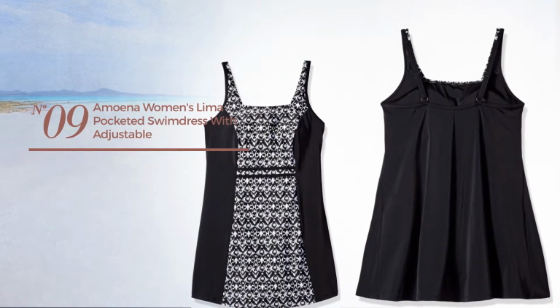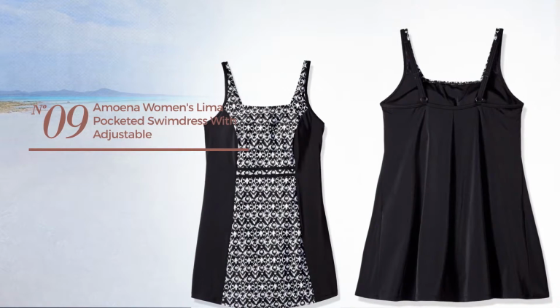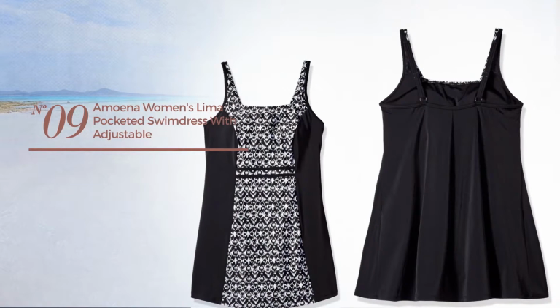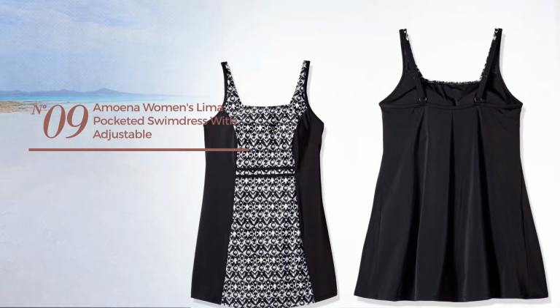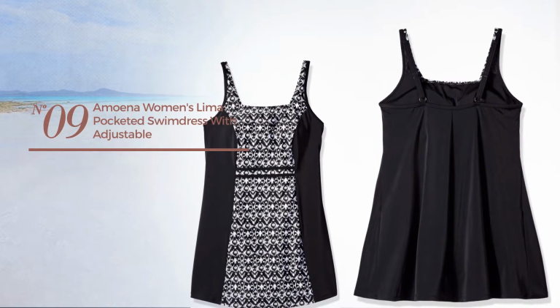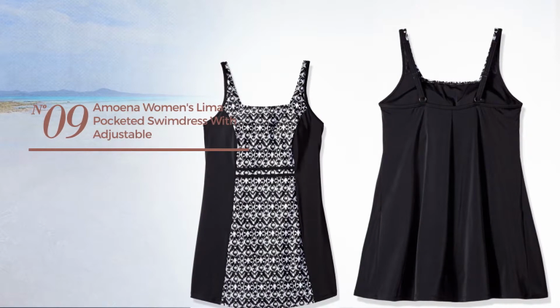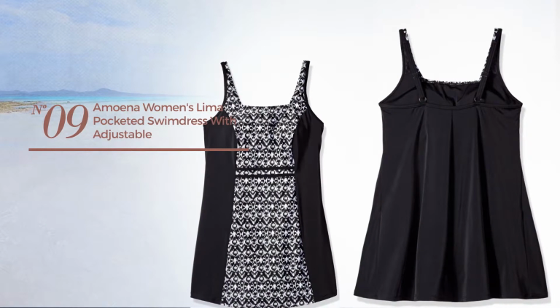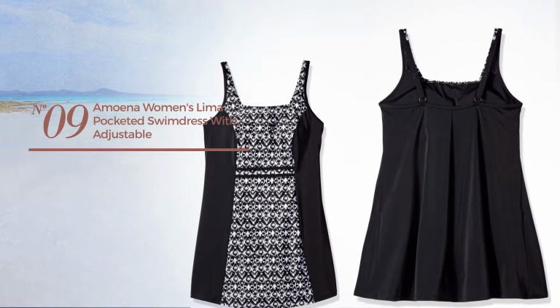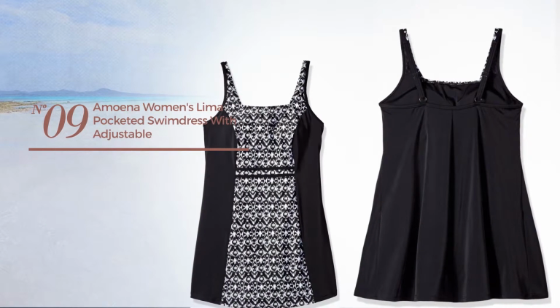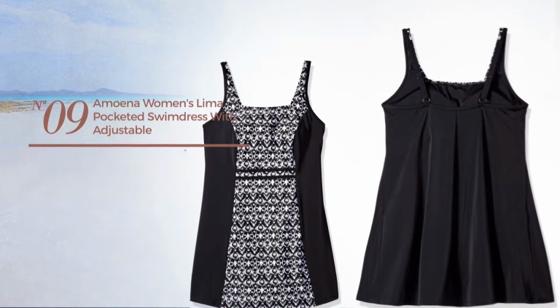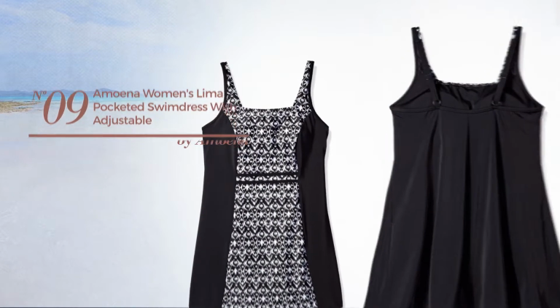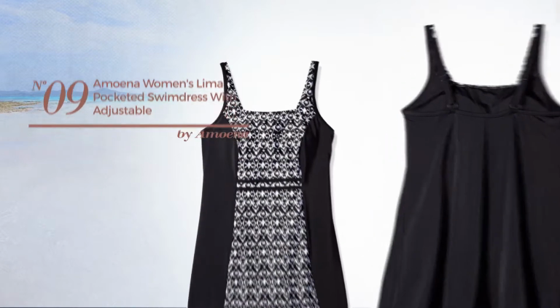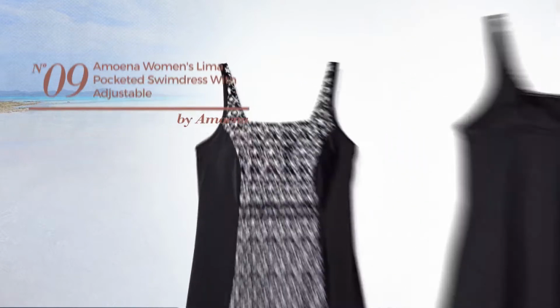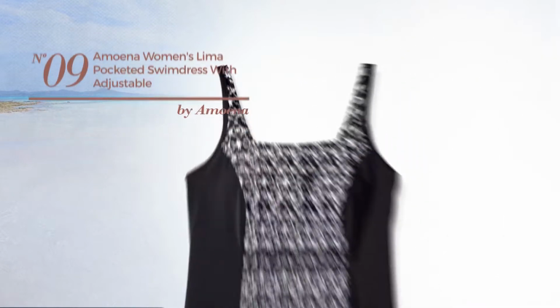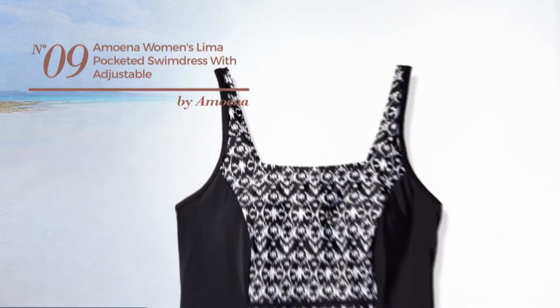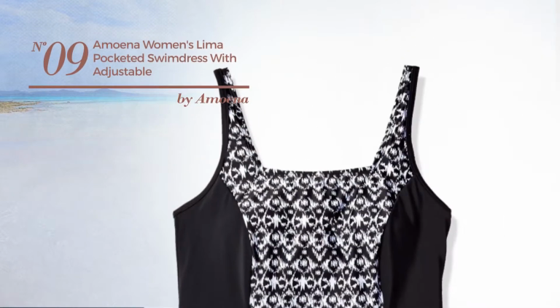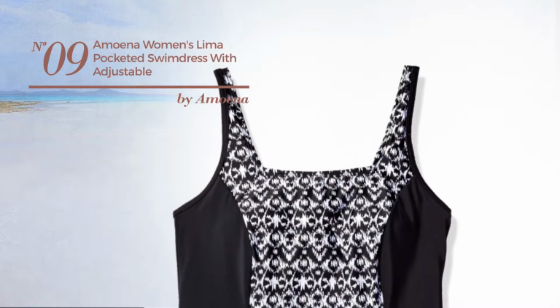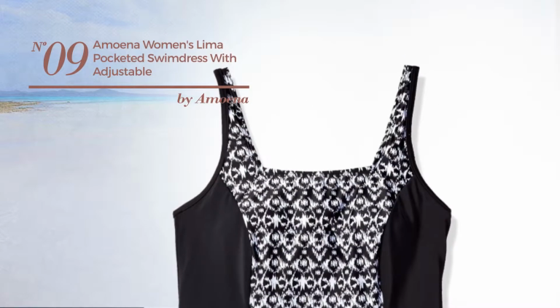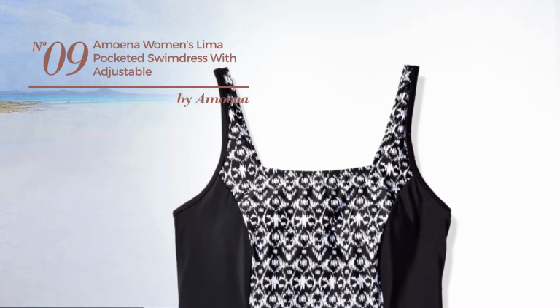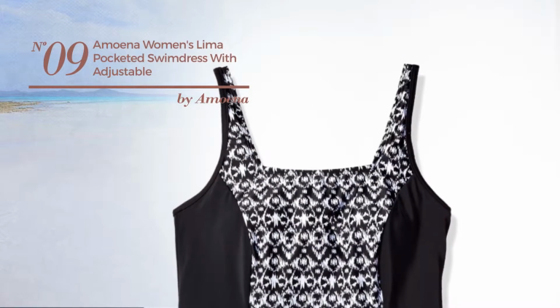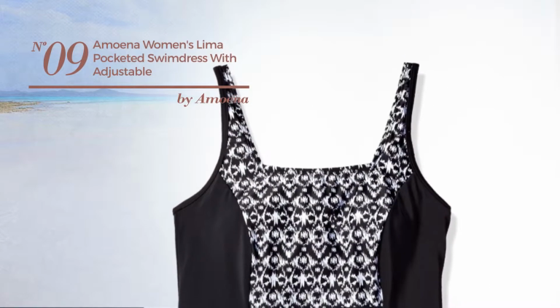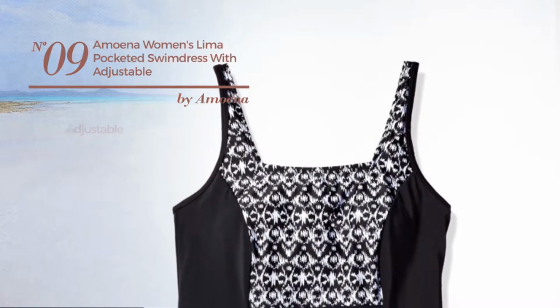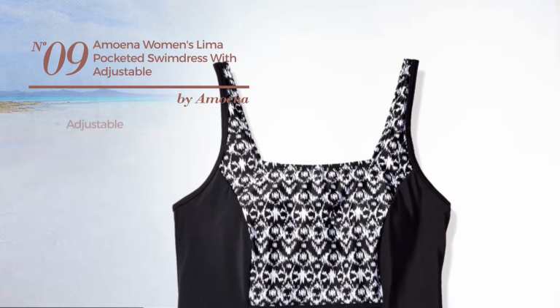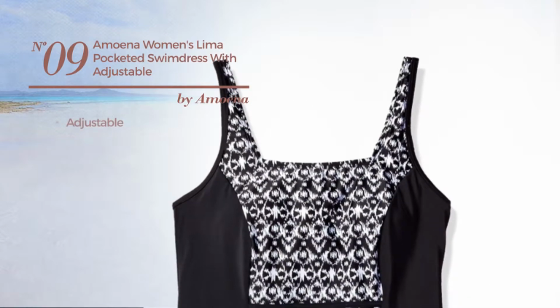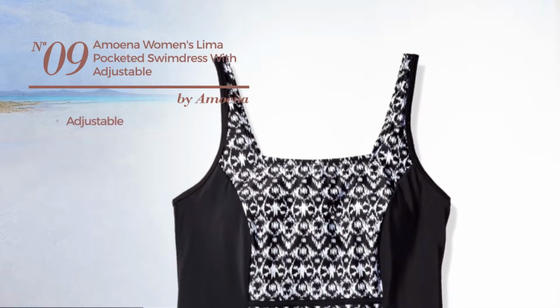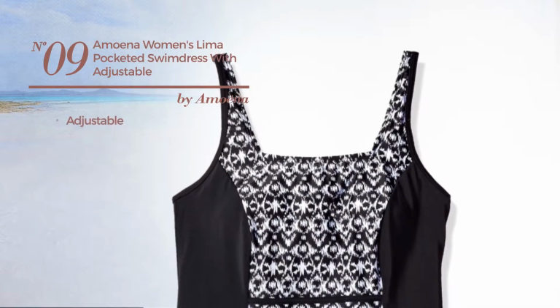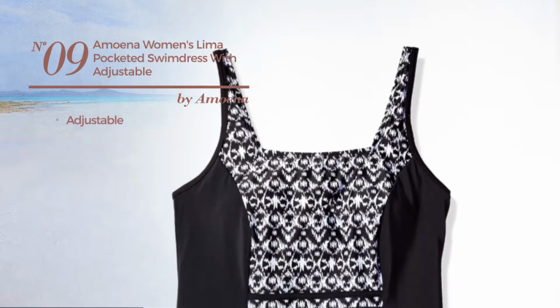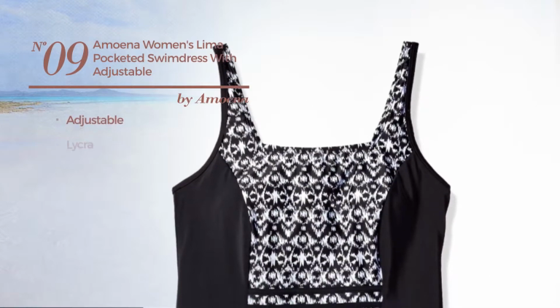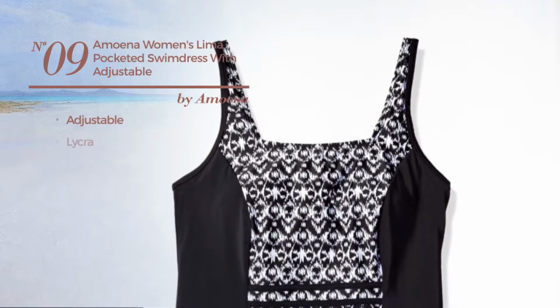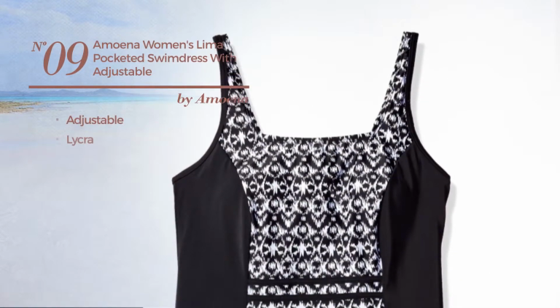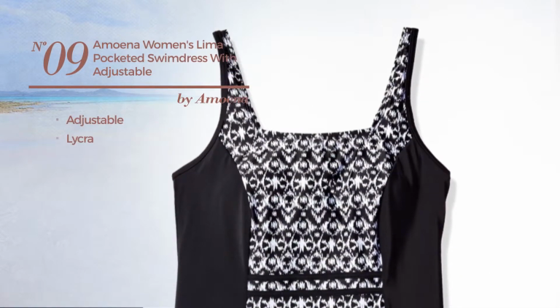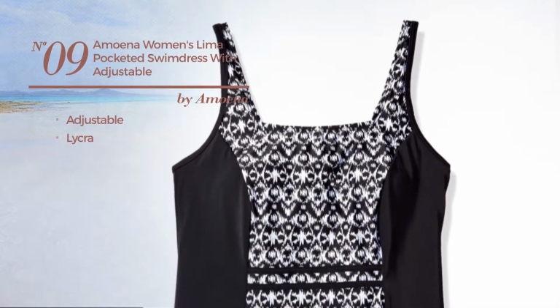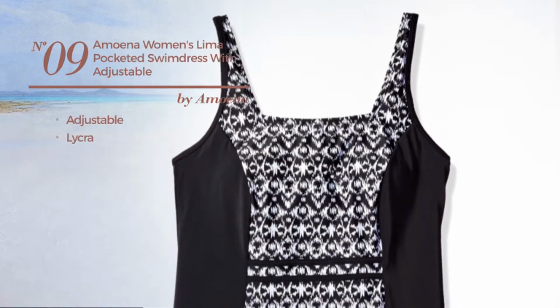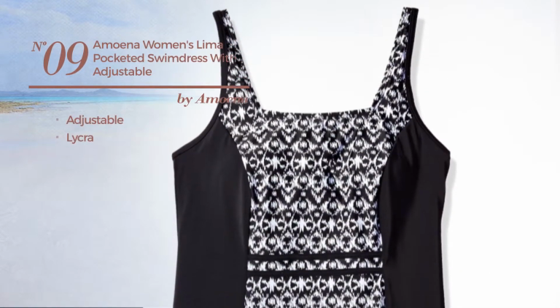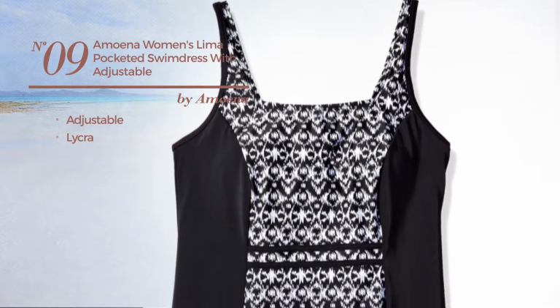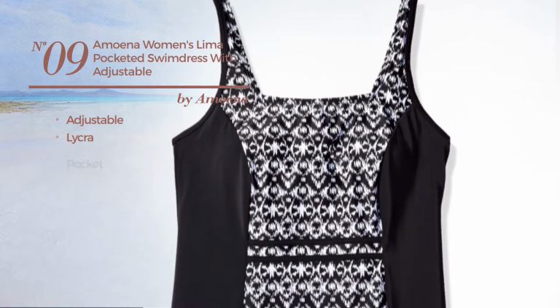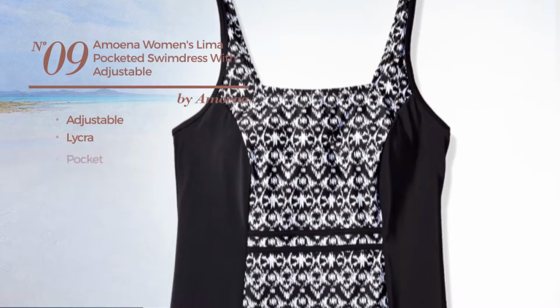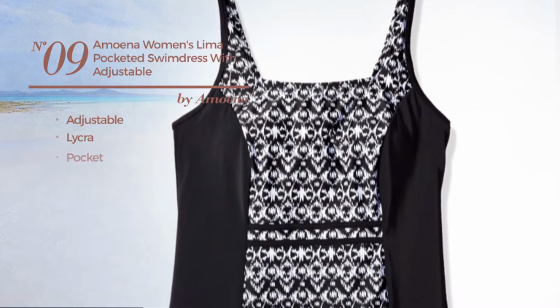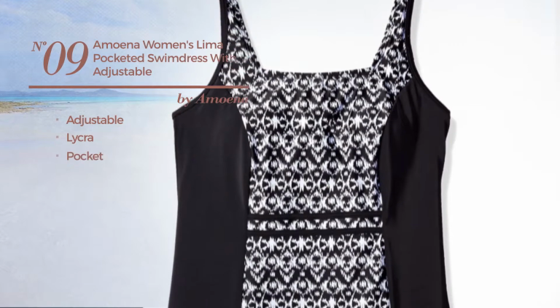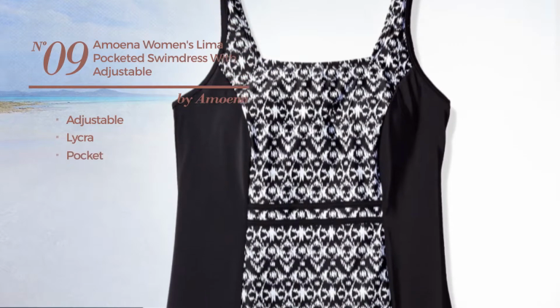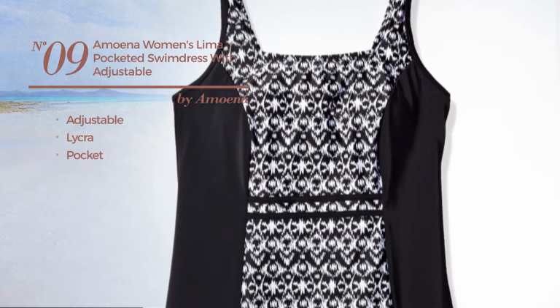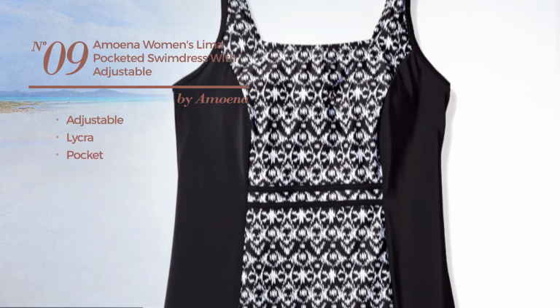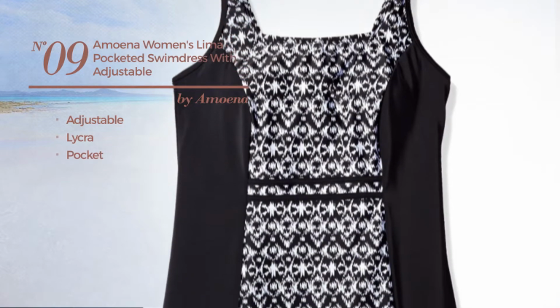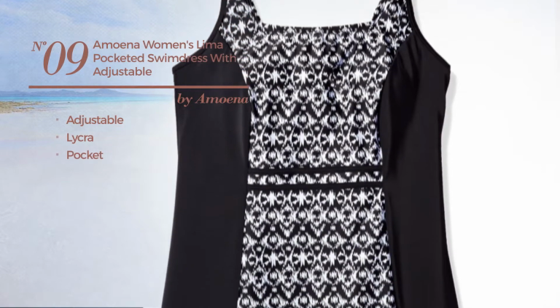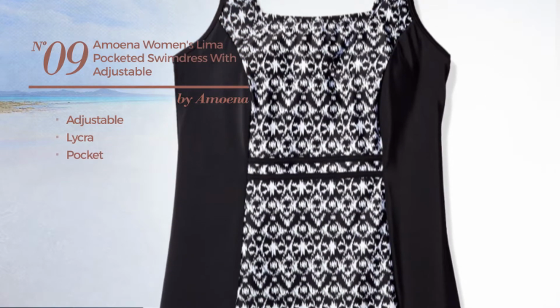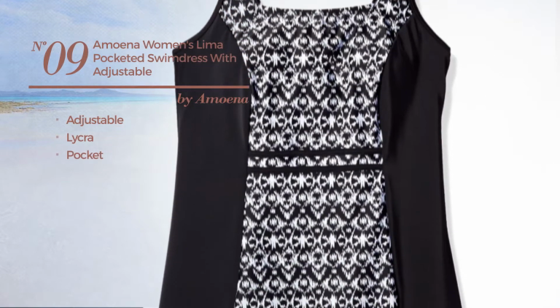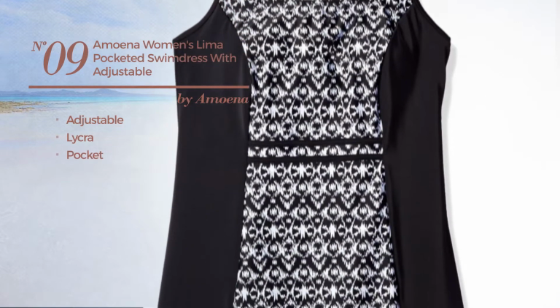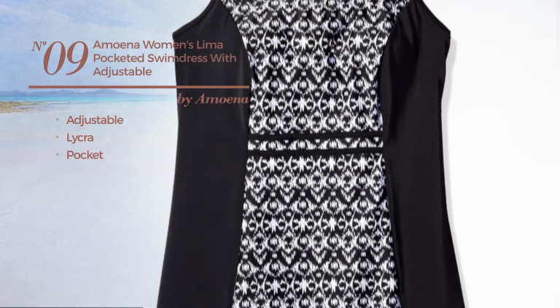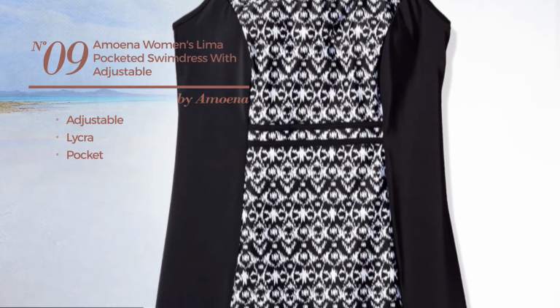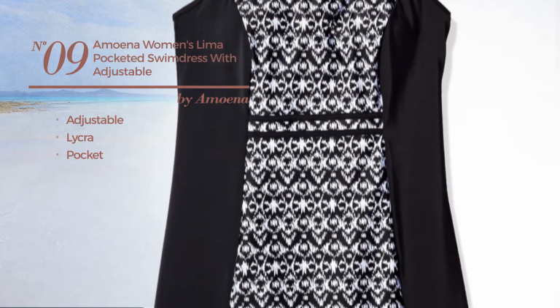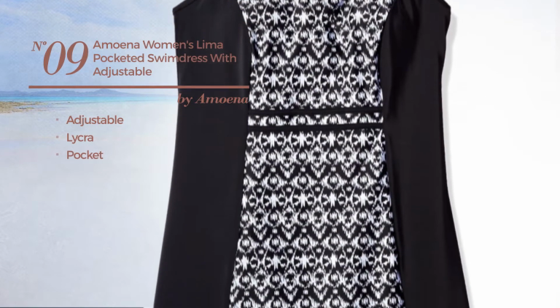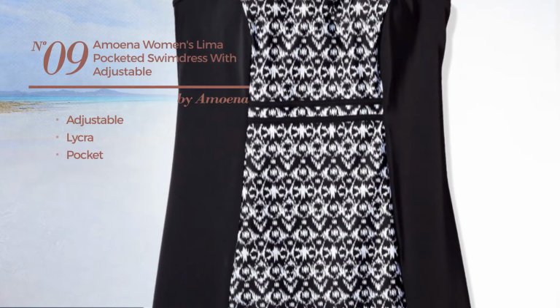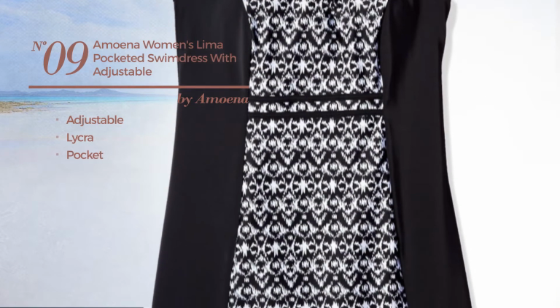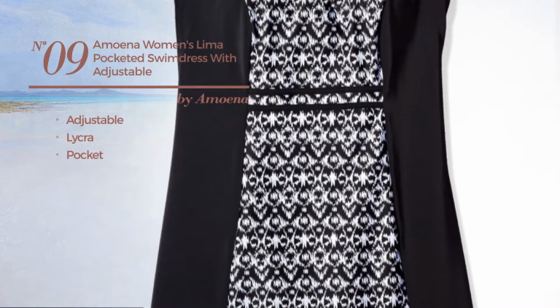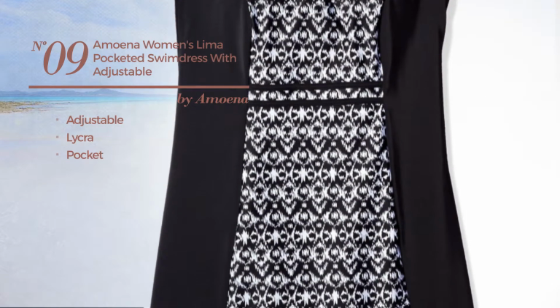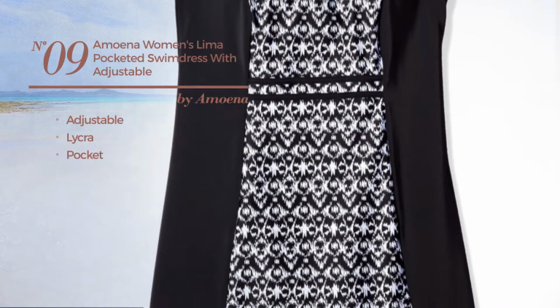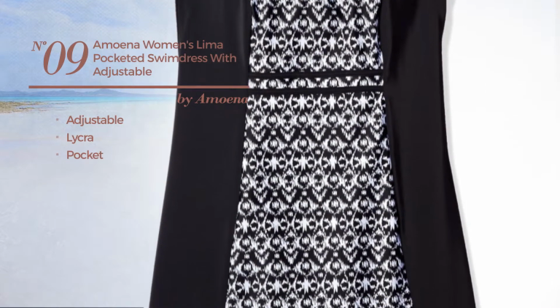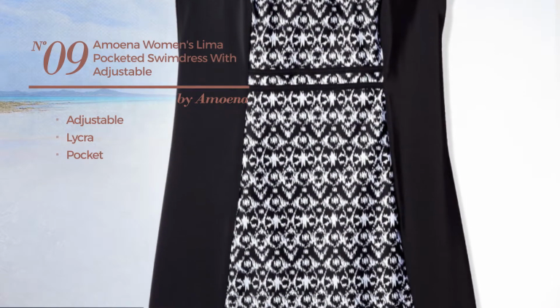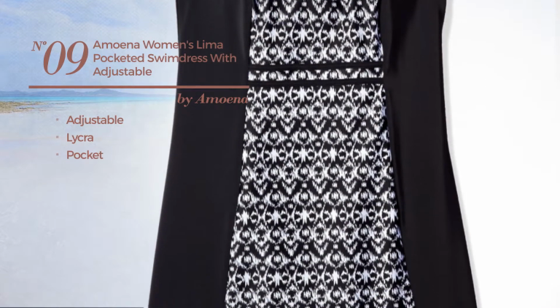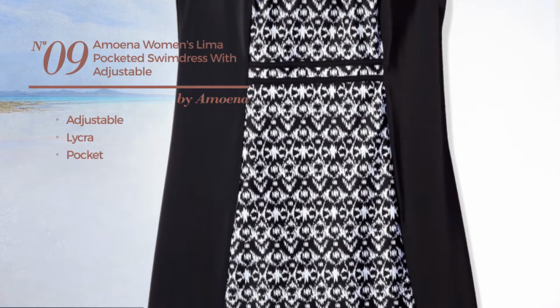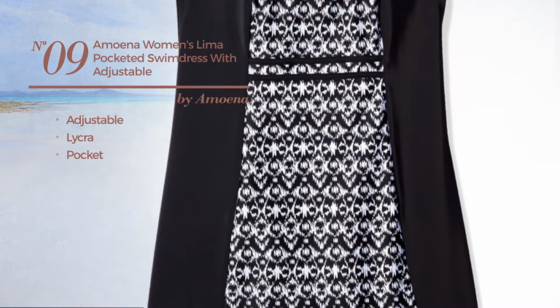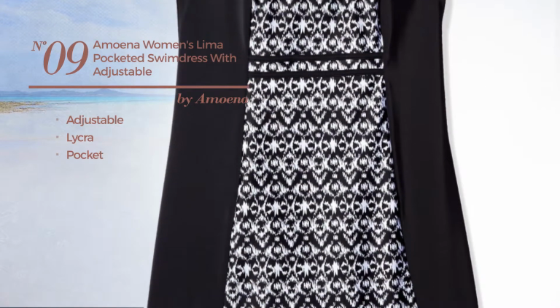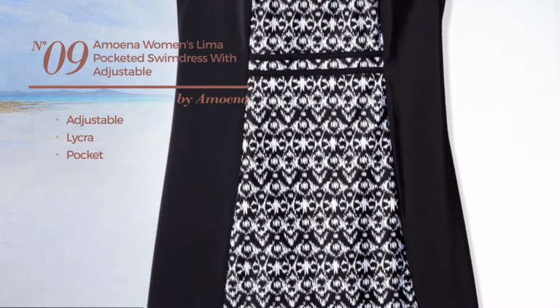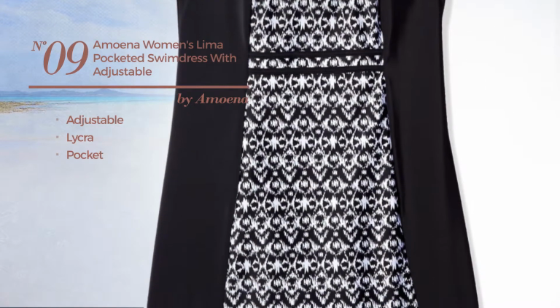Number nine: produced with adjustable lycra, with a pocket, available only in this color combination.